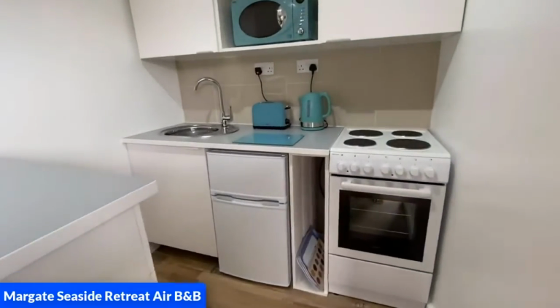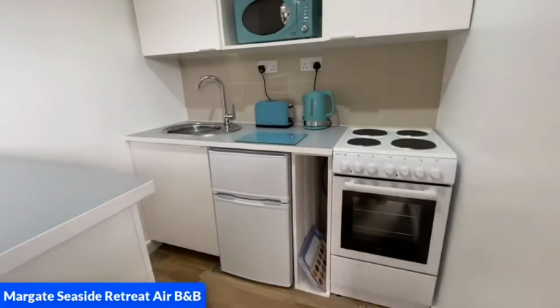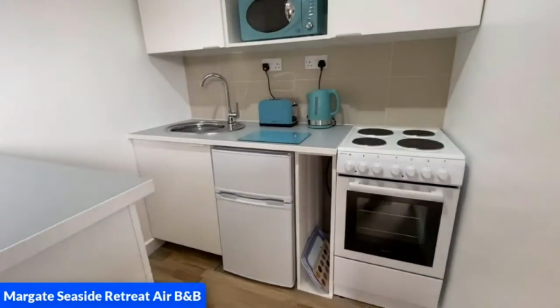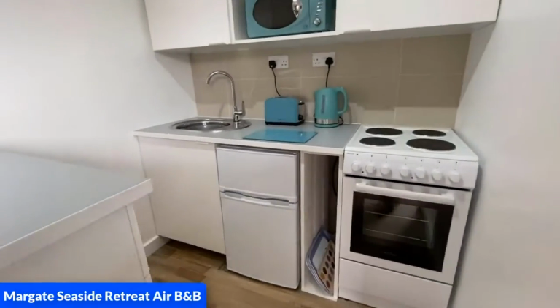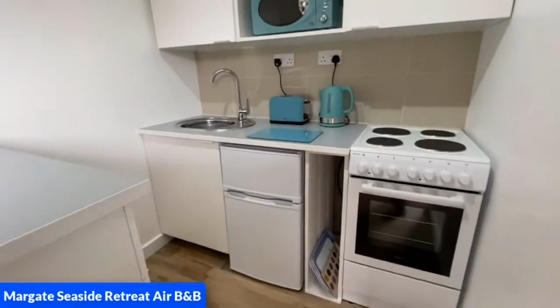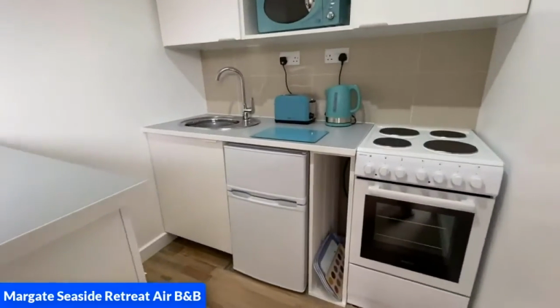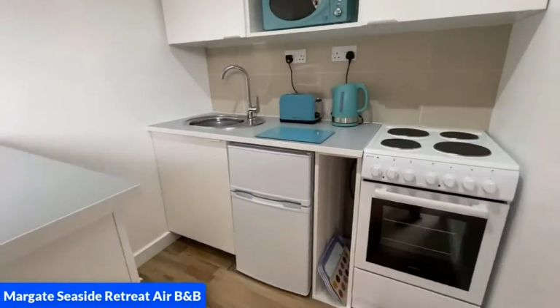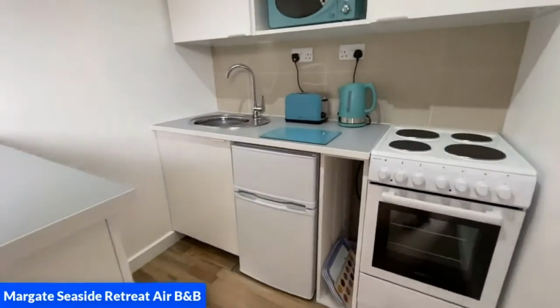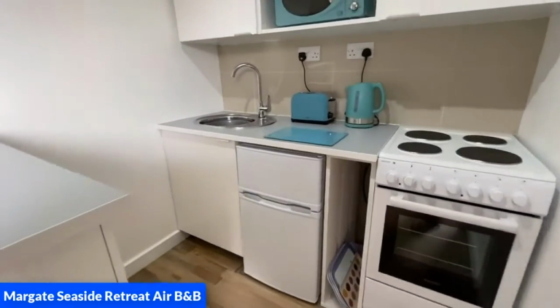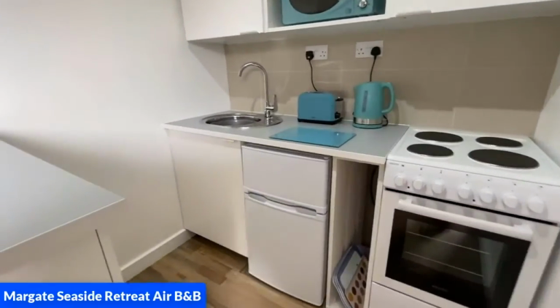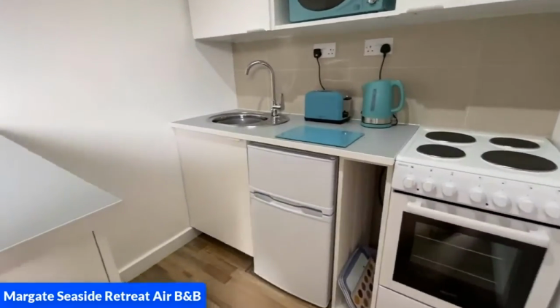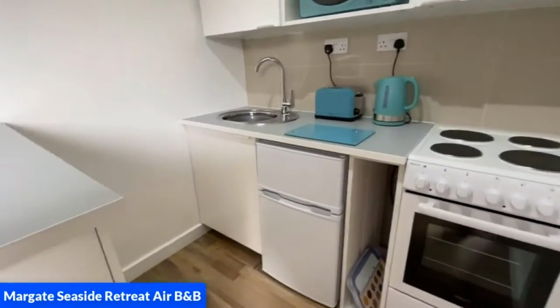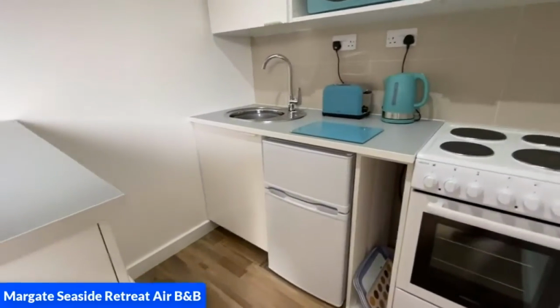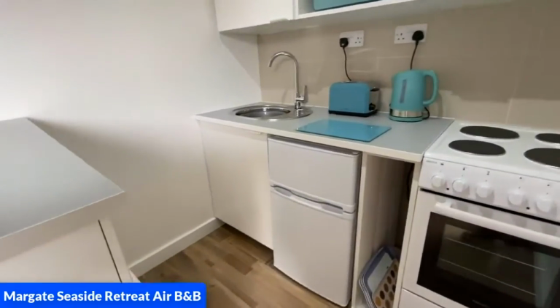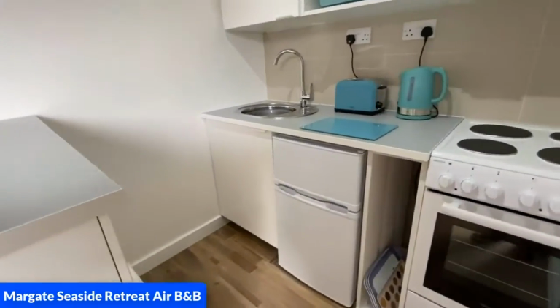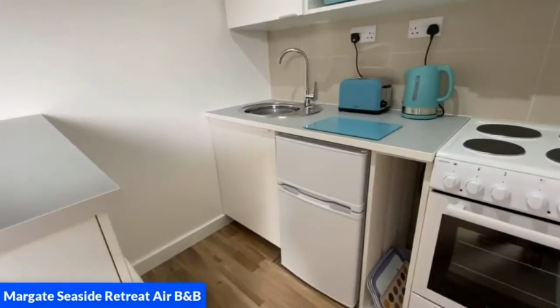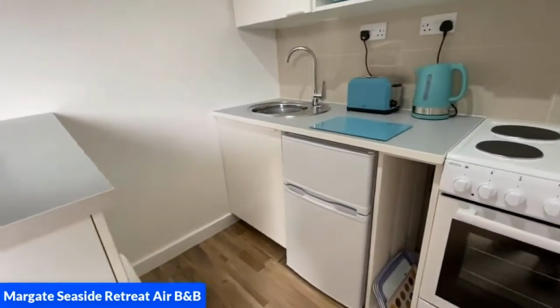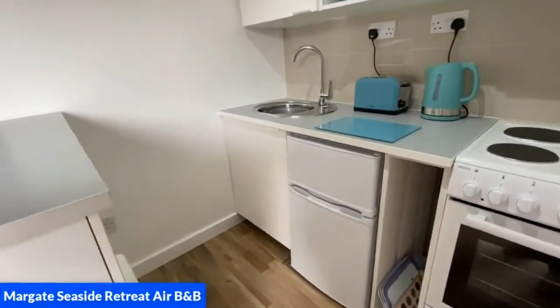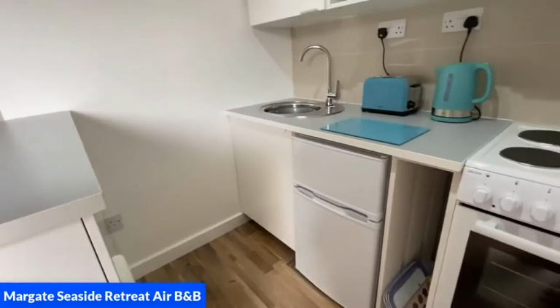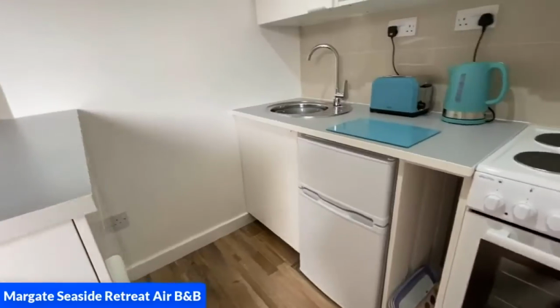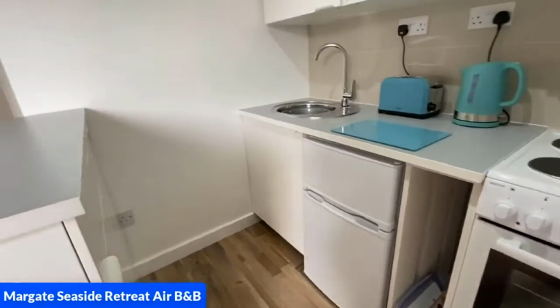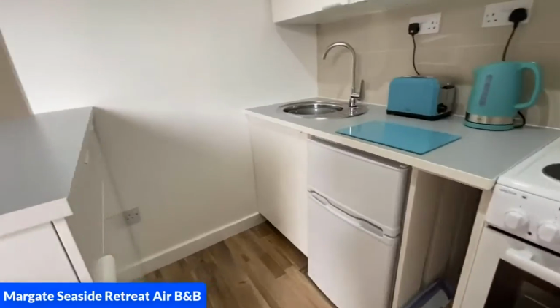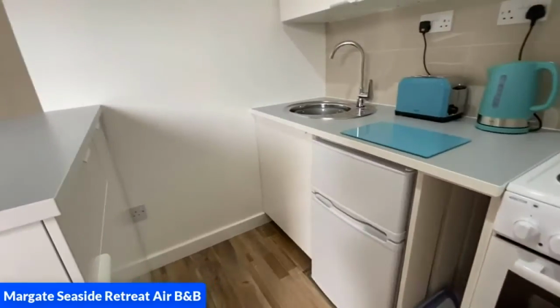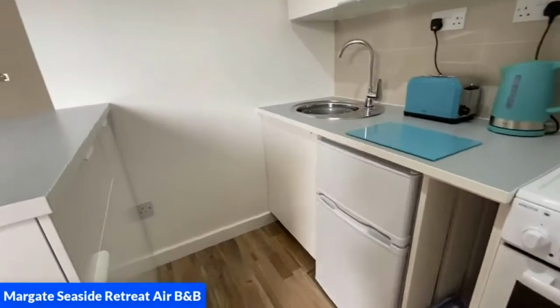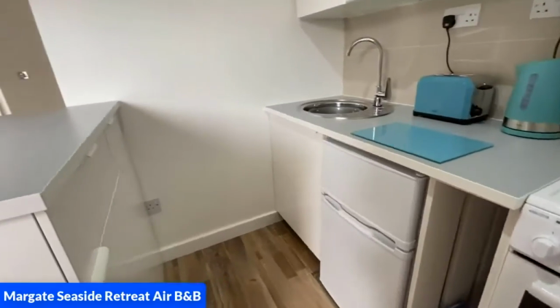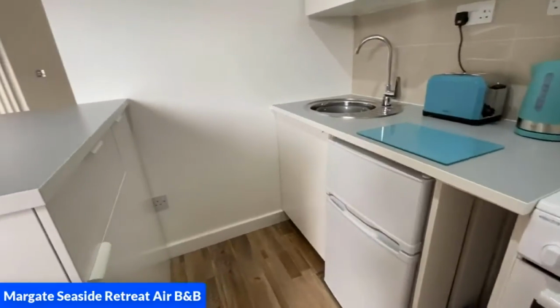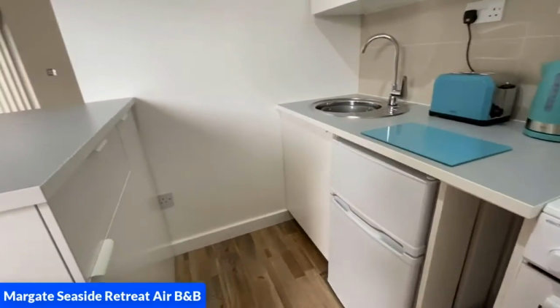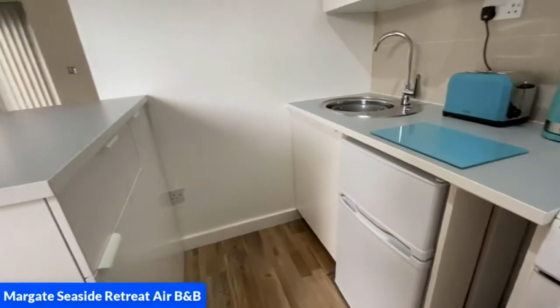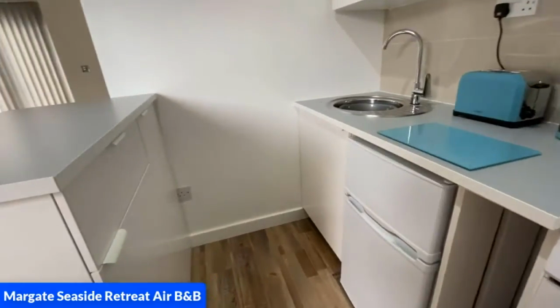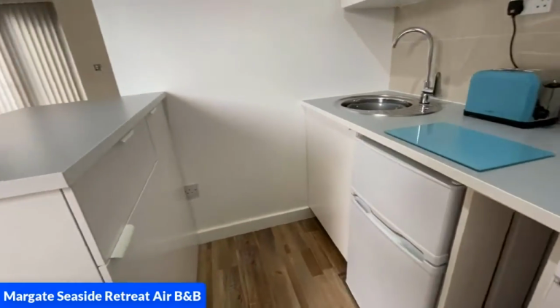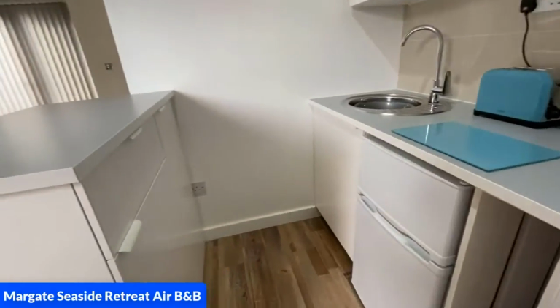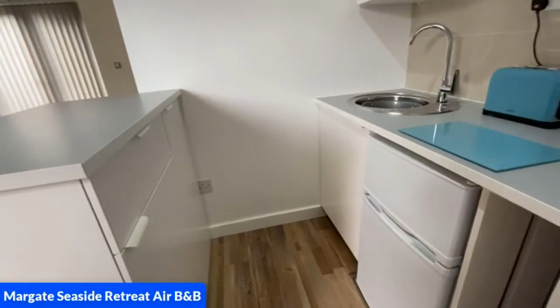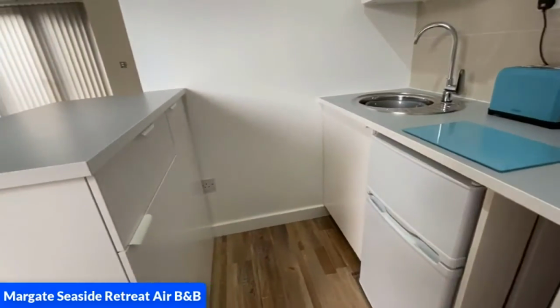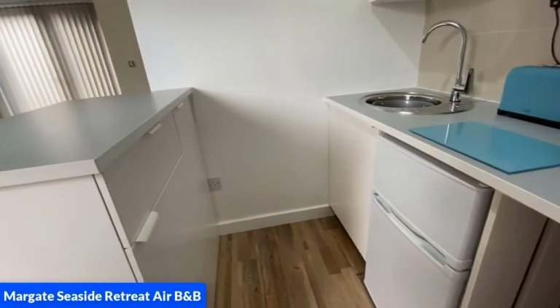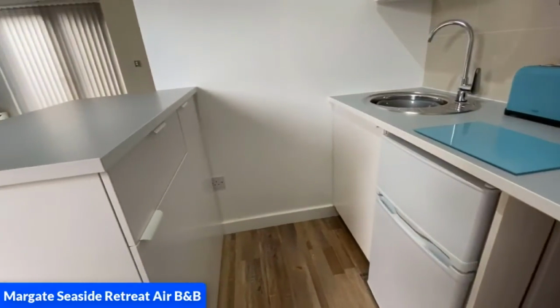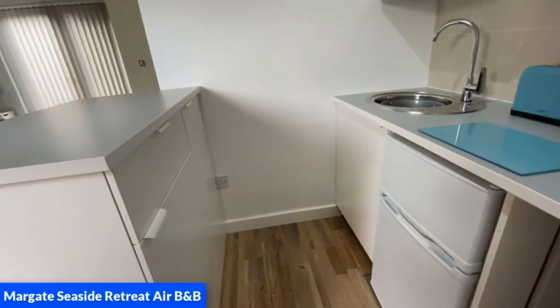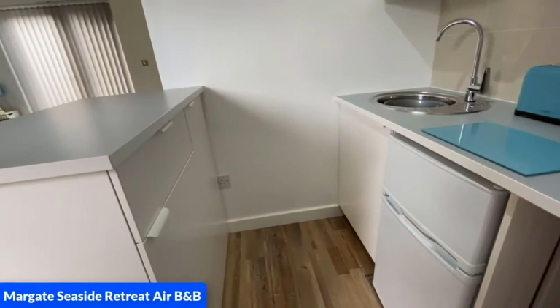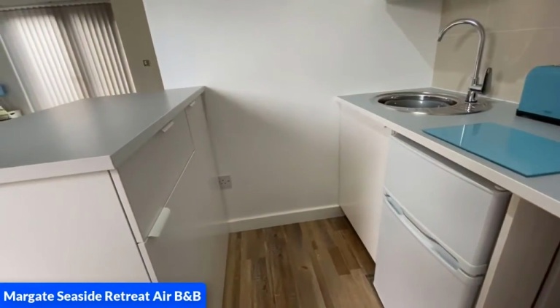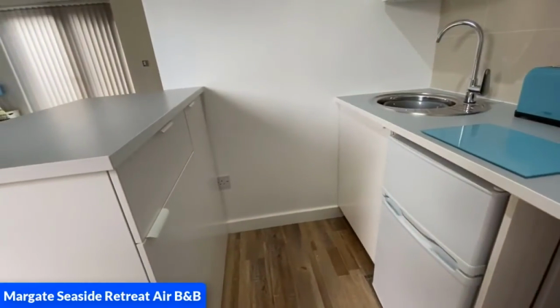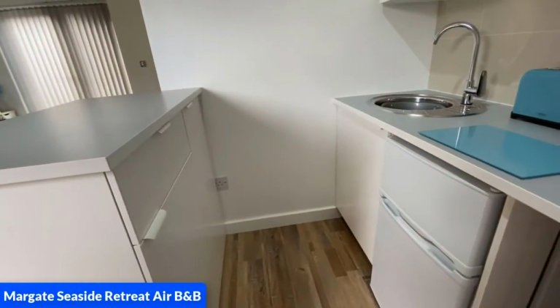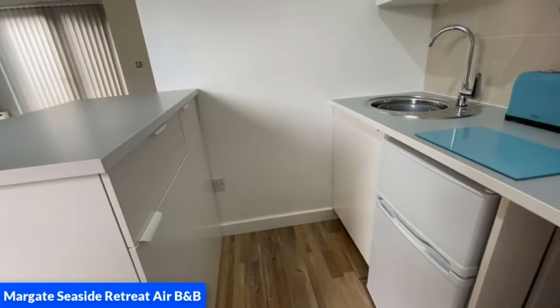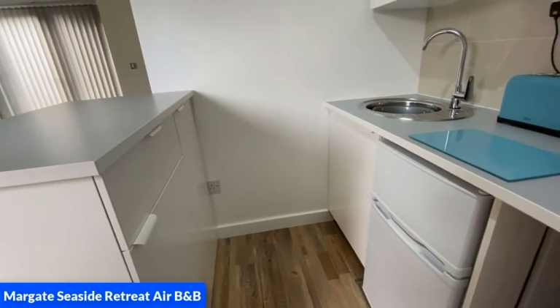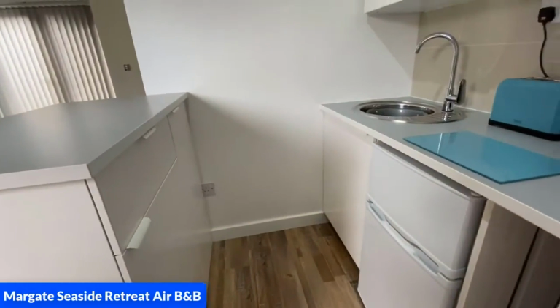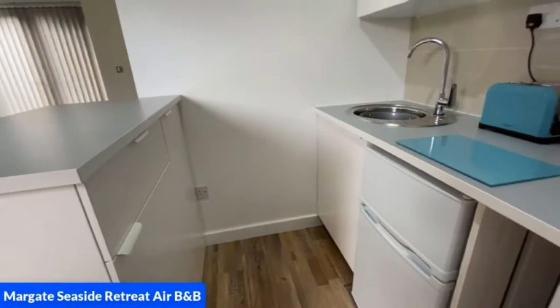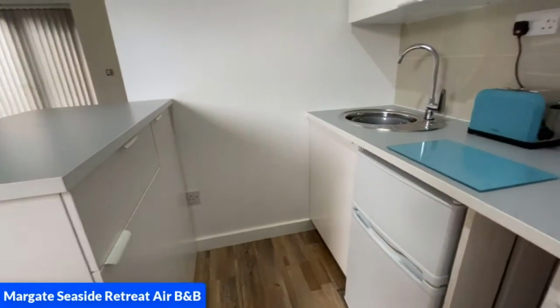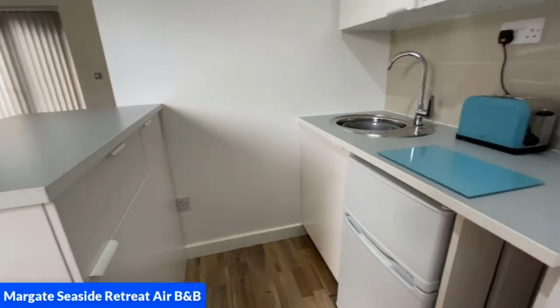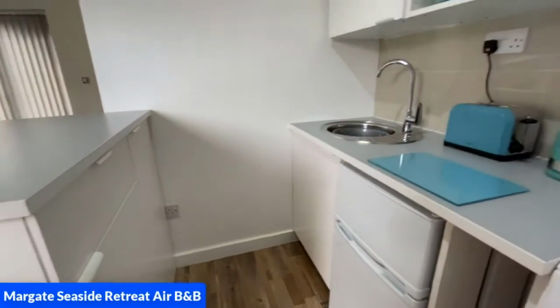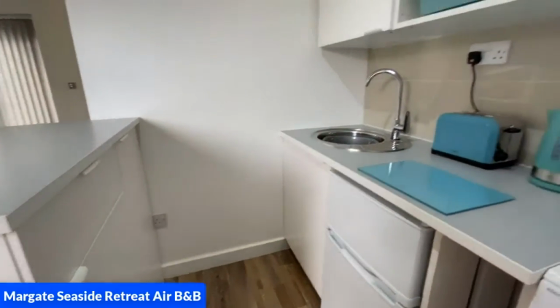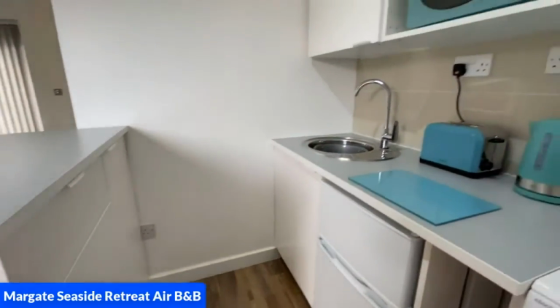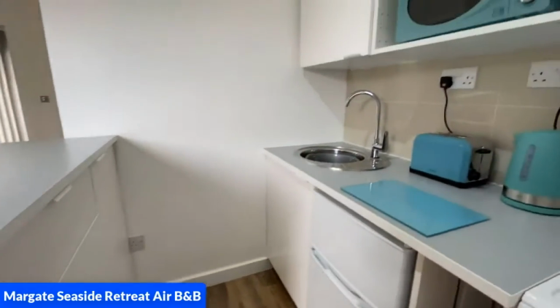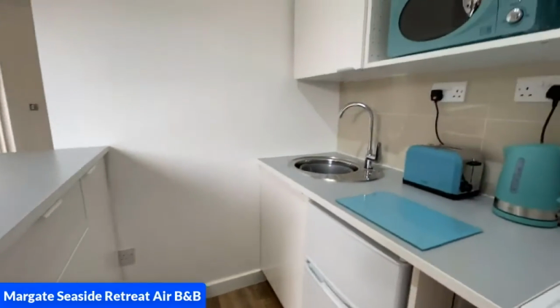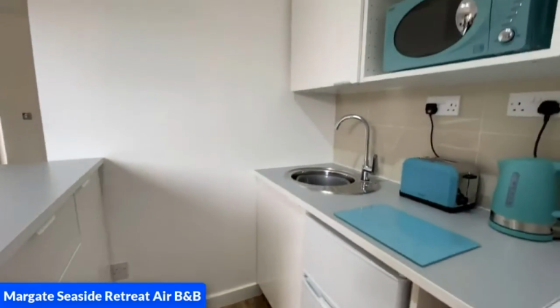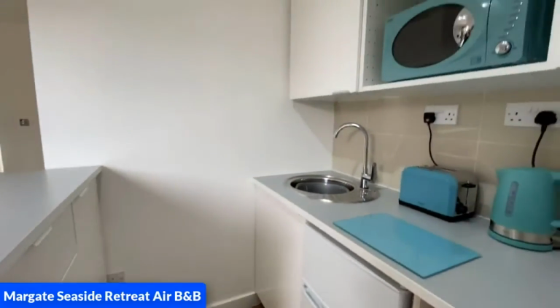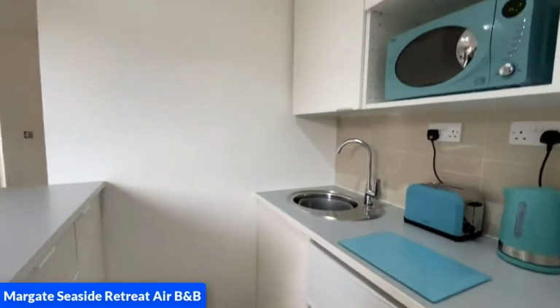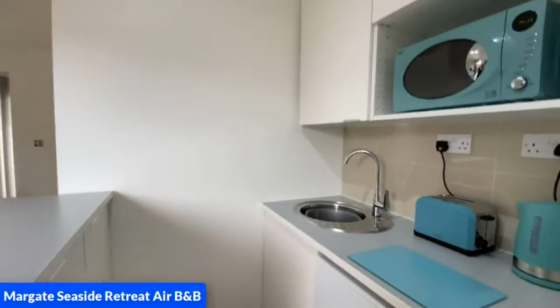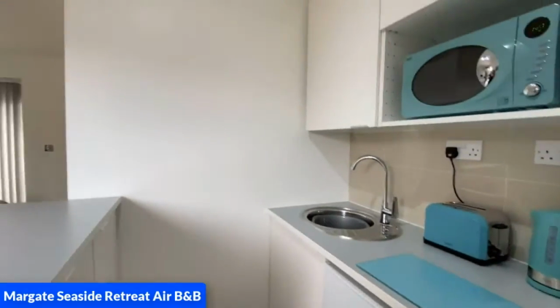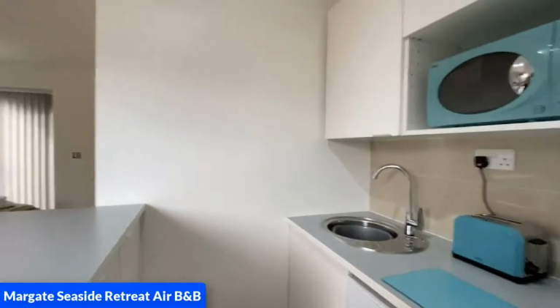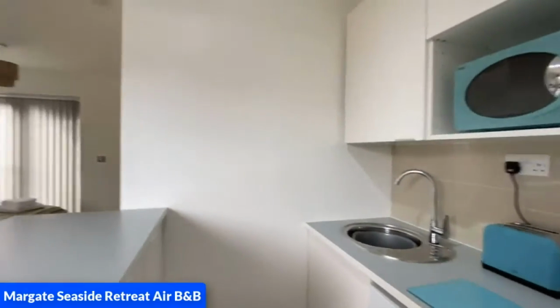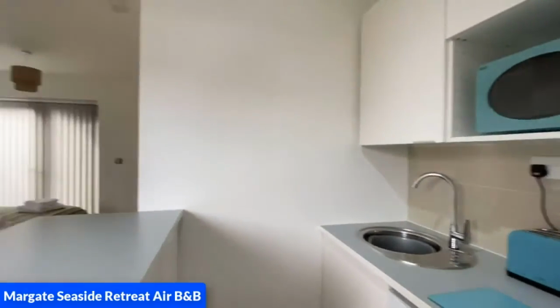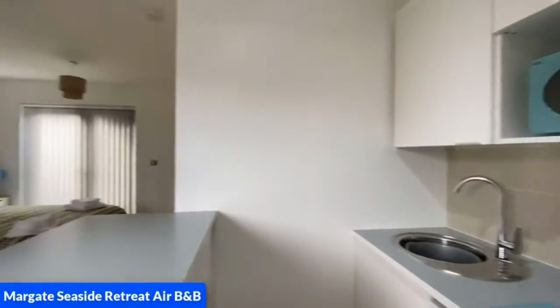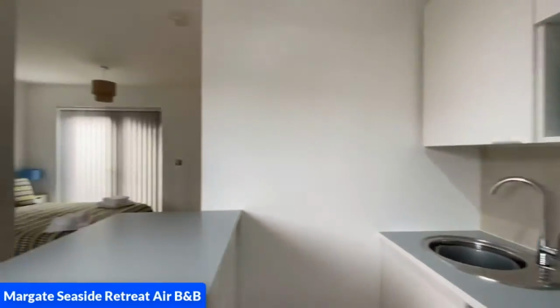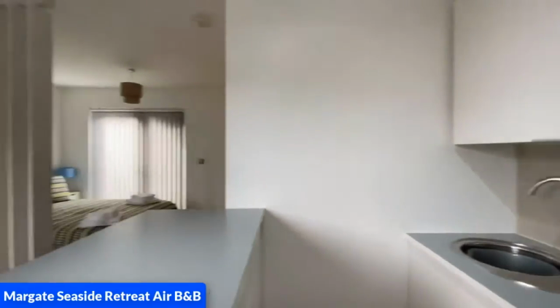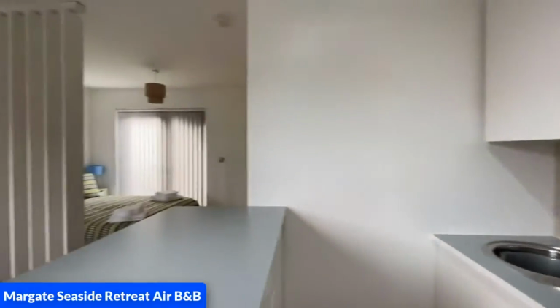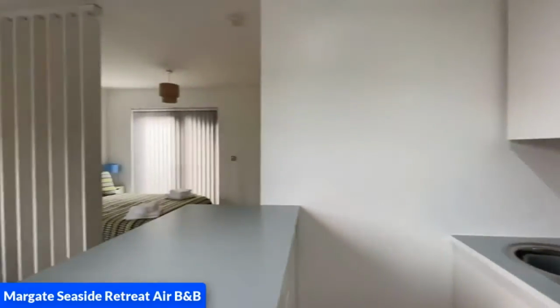The kitchen also has a breakfast bar, full running hot water, and drawers and cupboards.